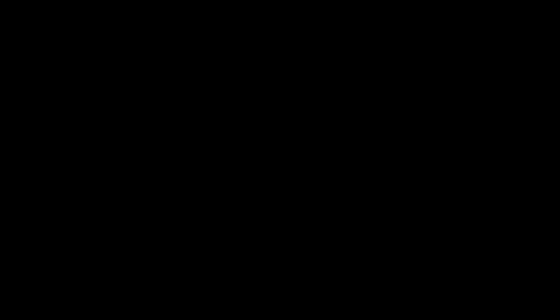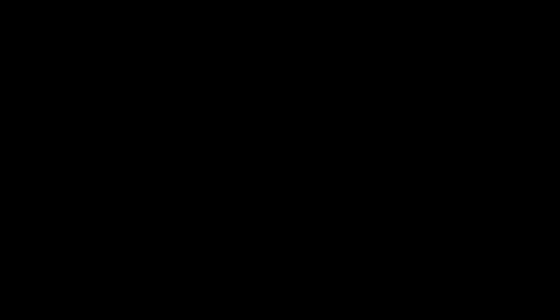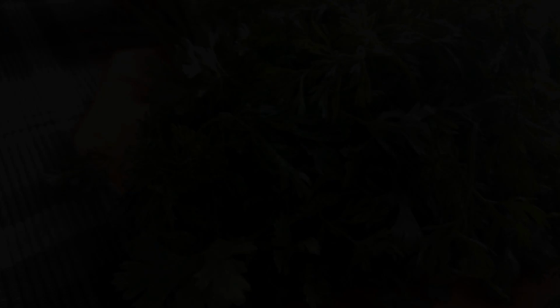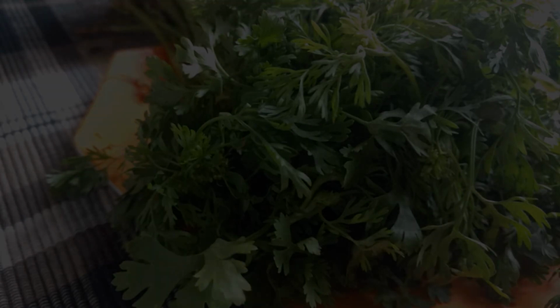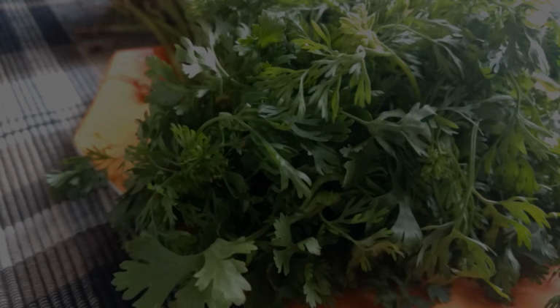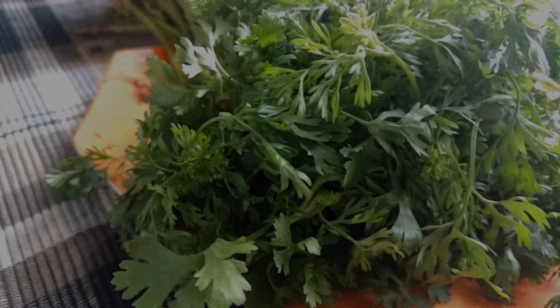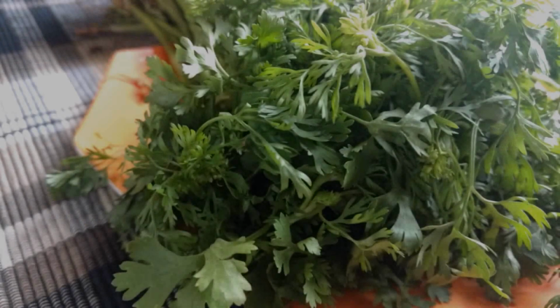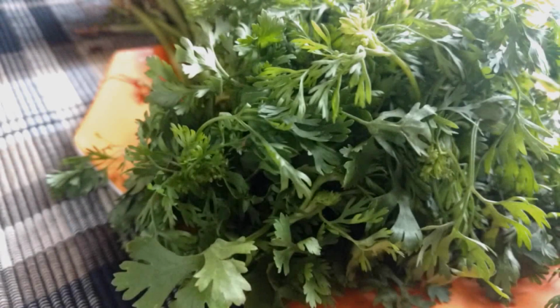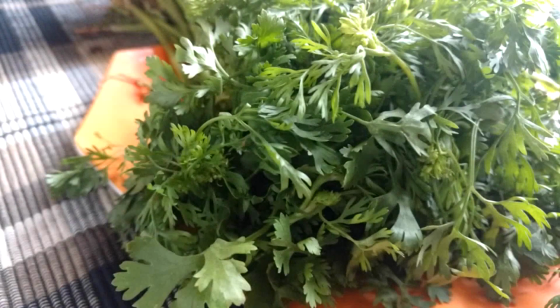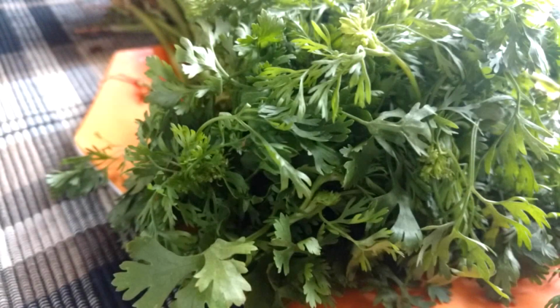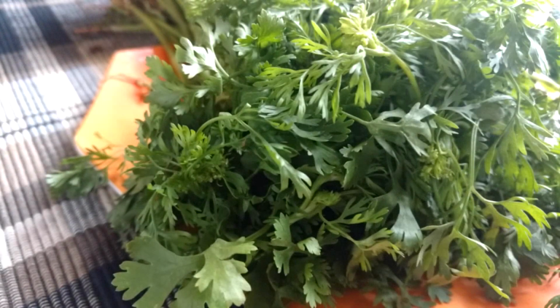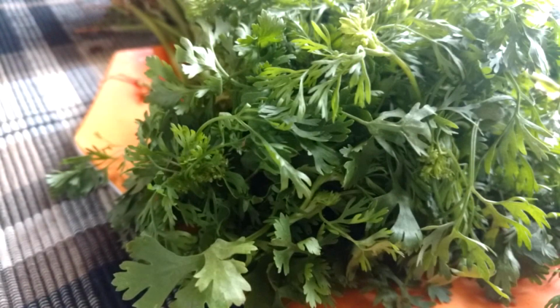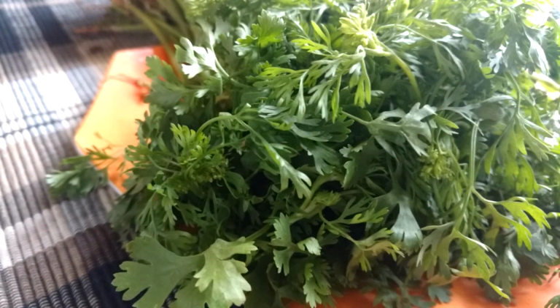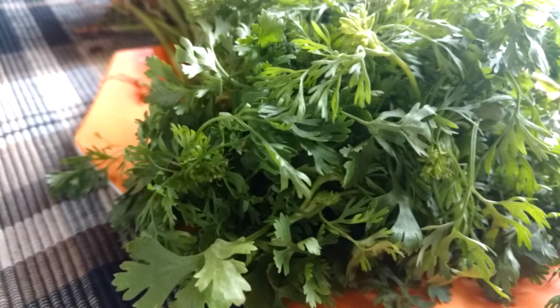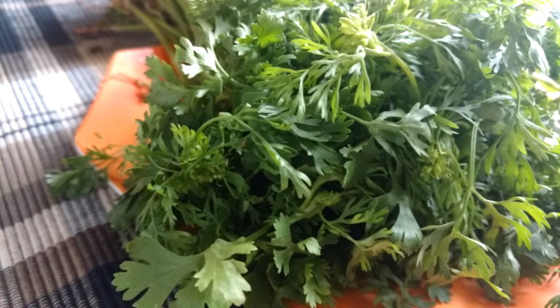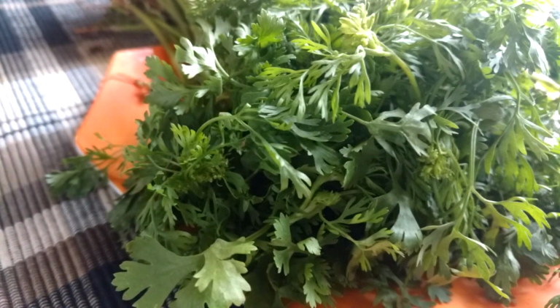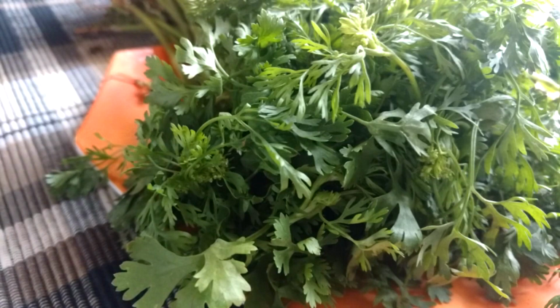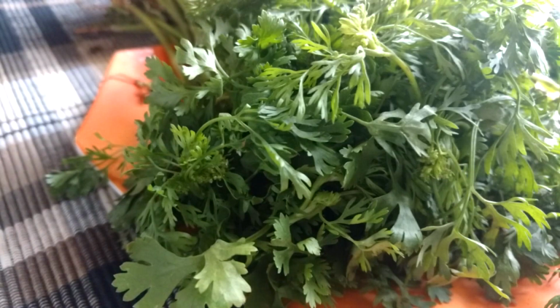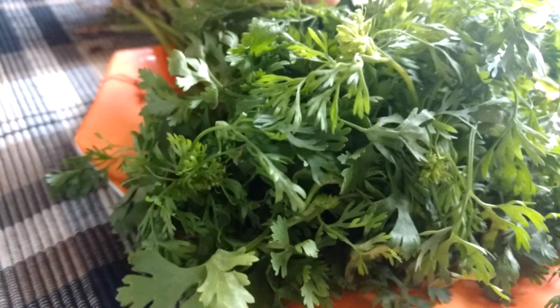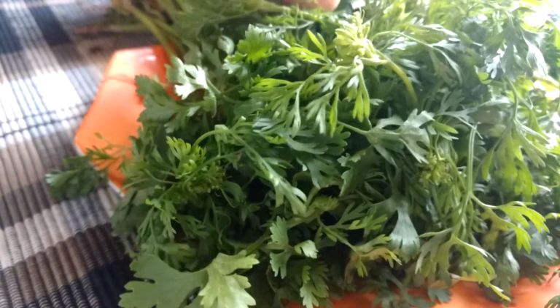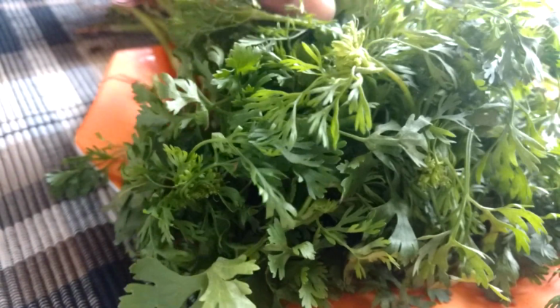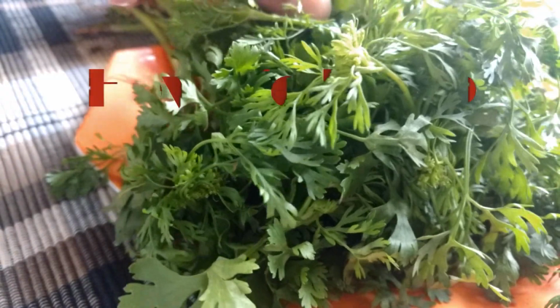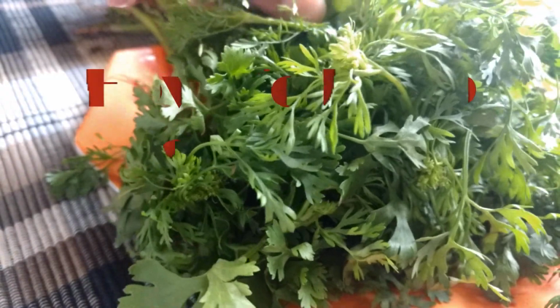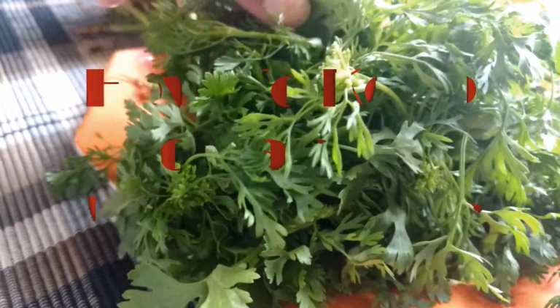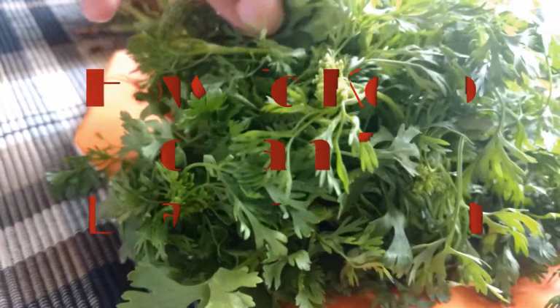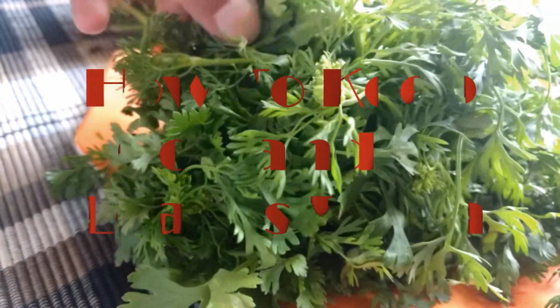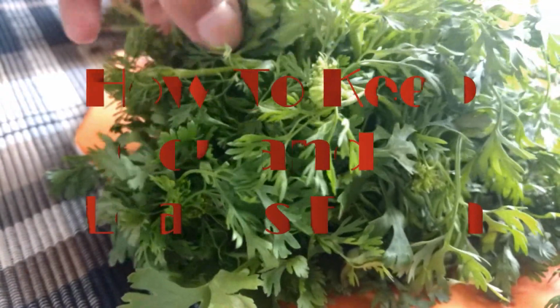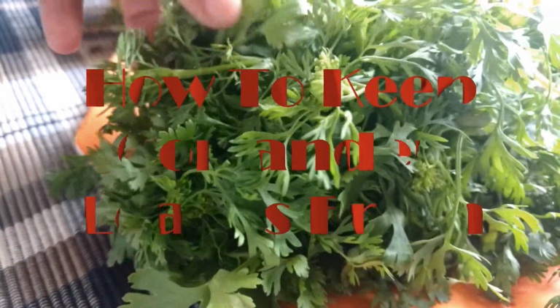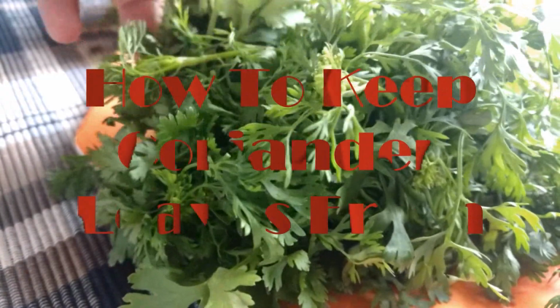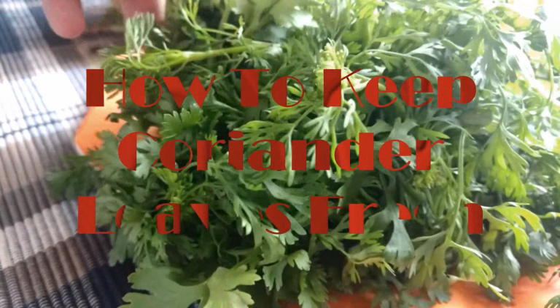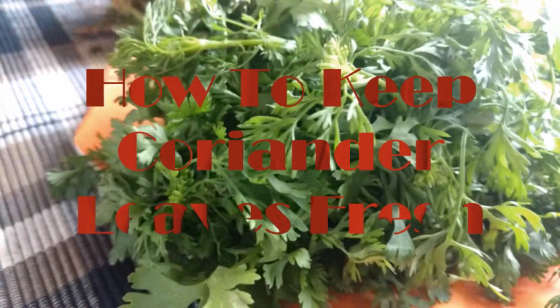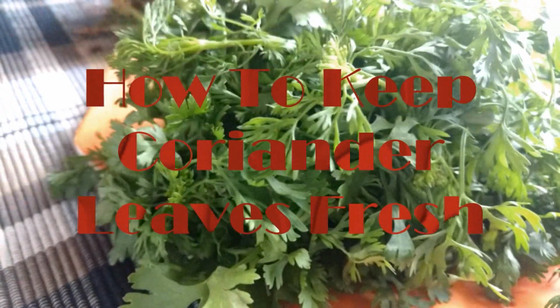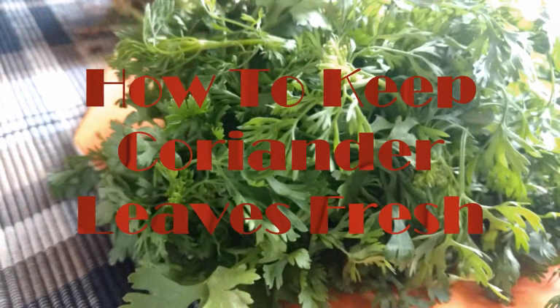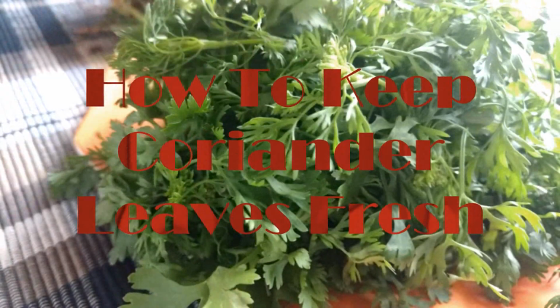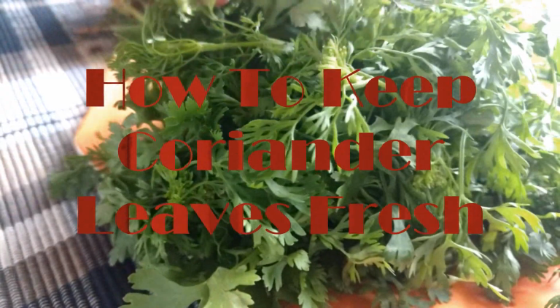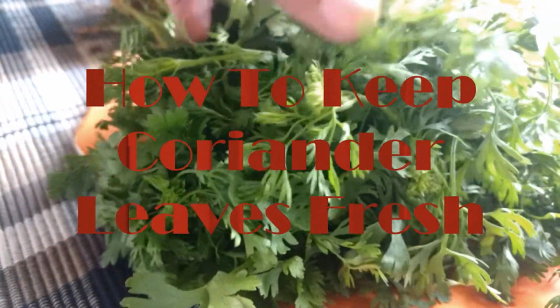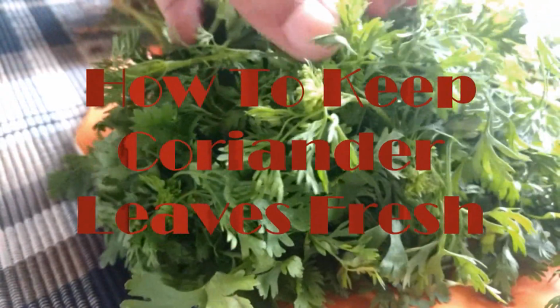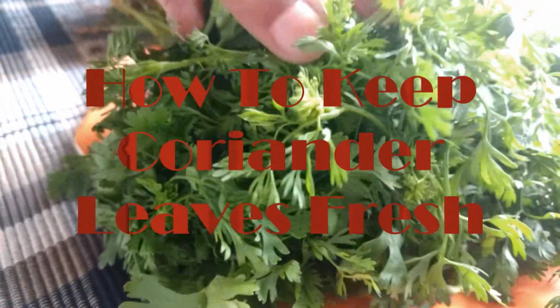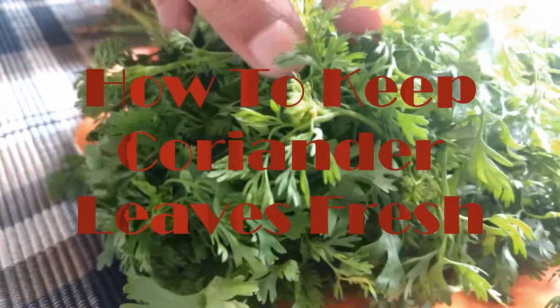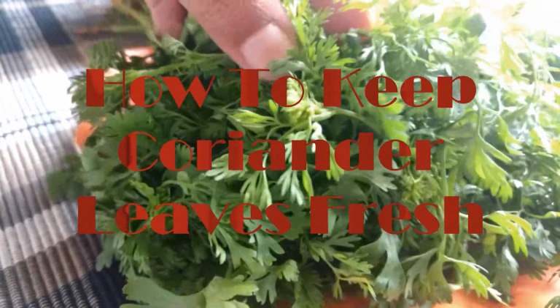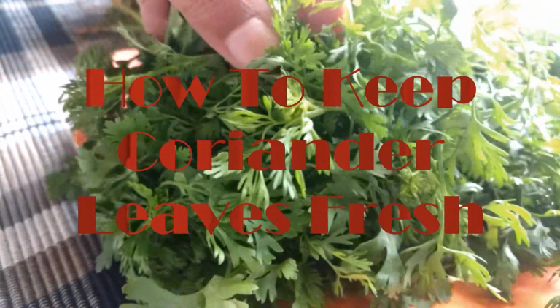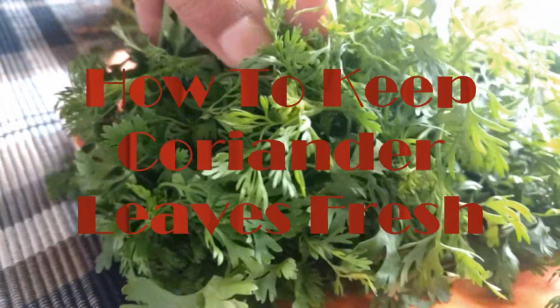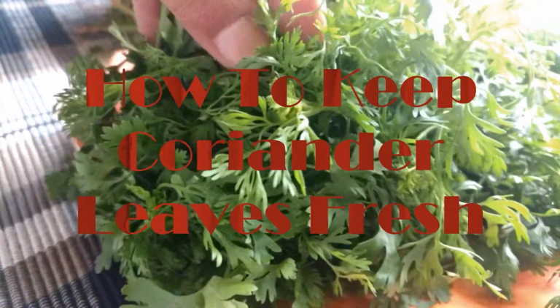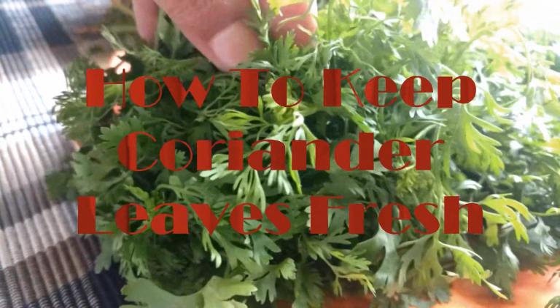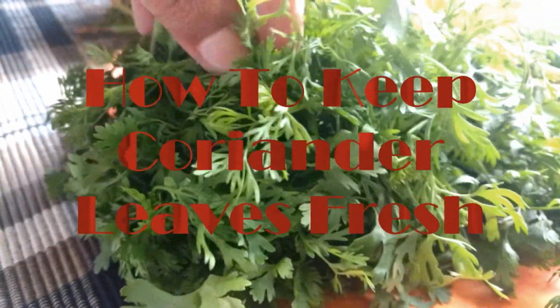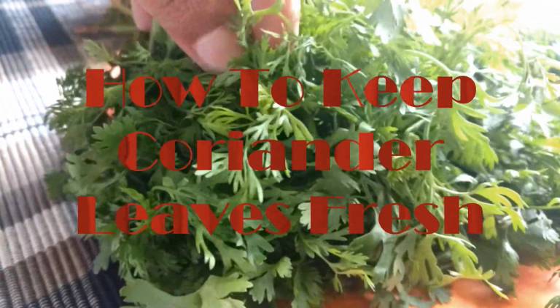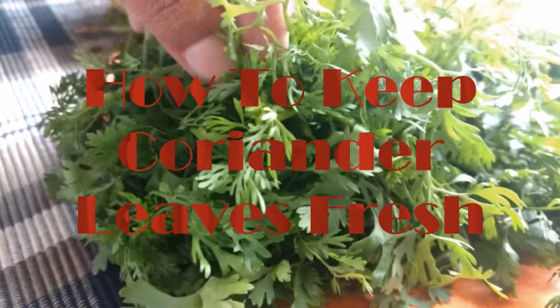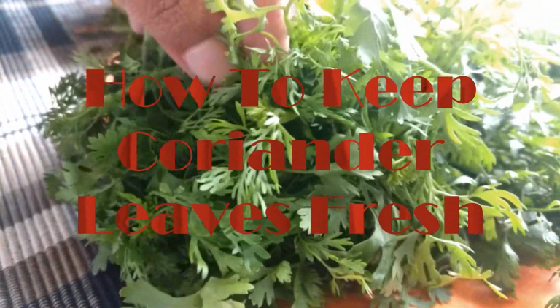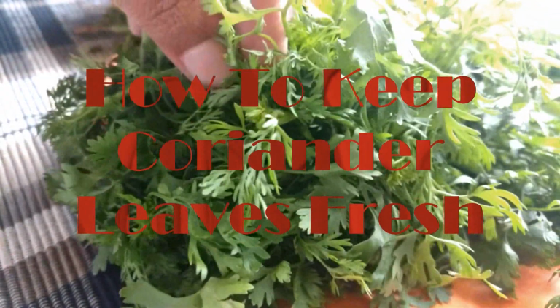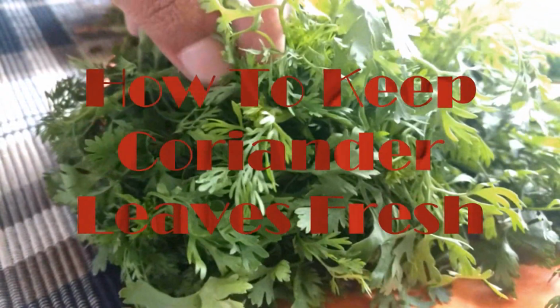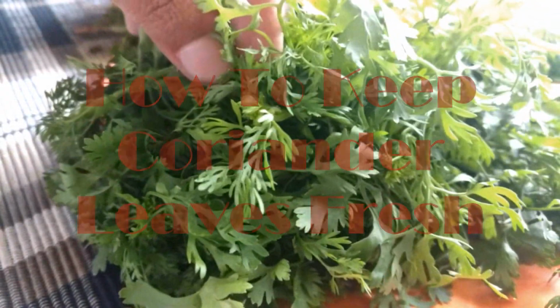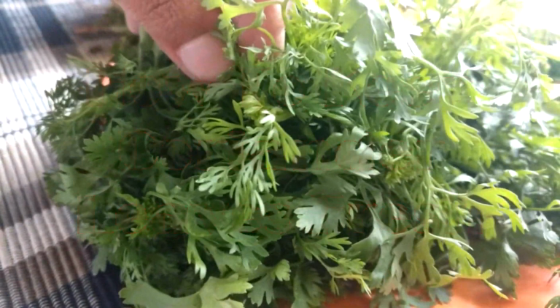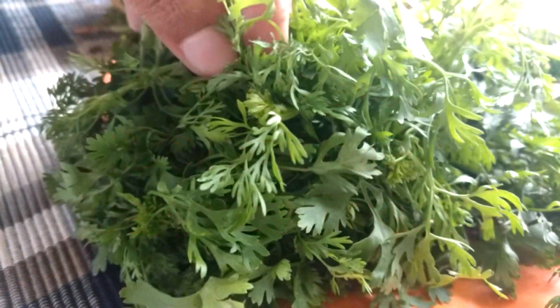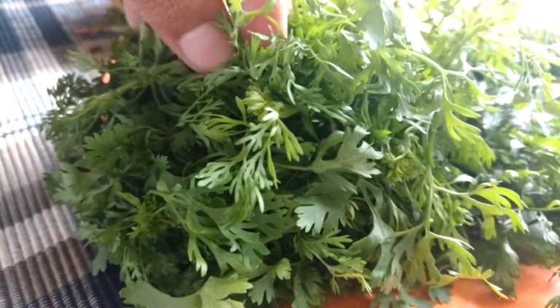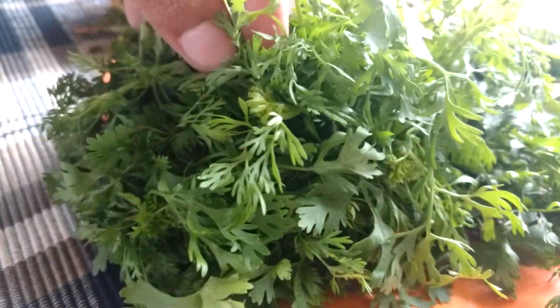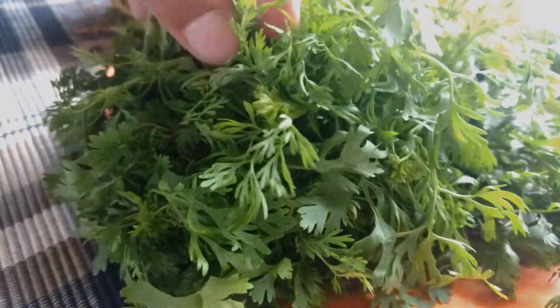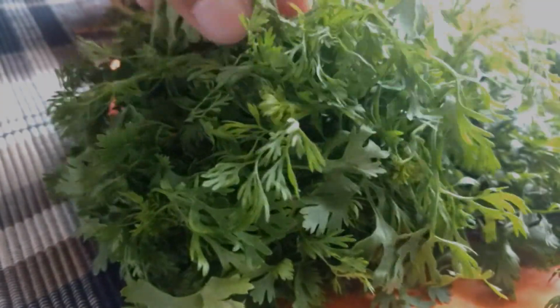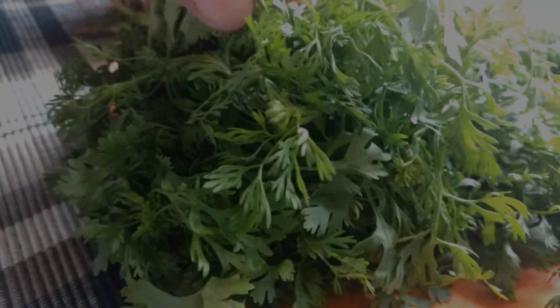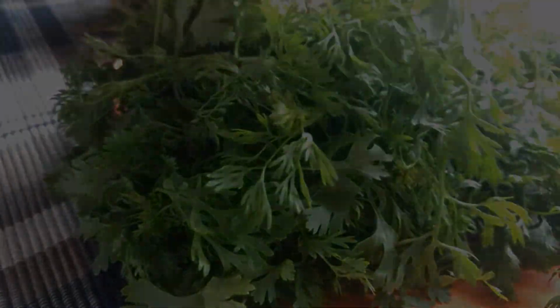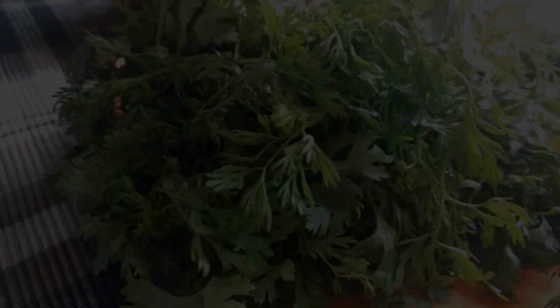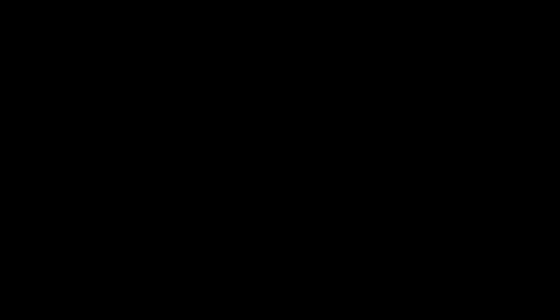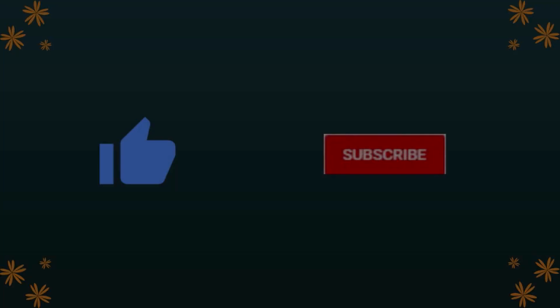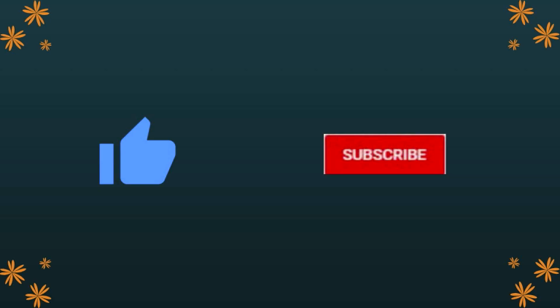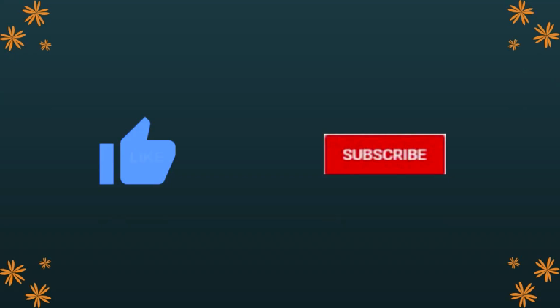My first buzzing idea for the week: how to keep coriander leaves fresh for a few days. Come, let's find out.